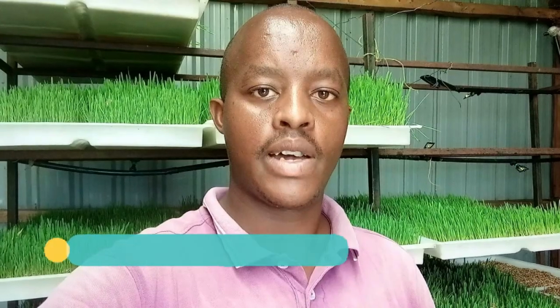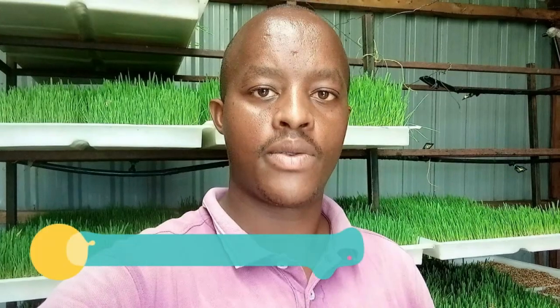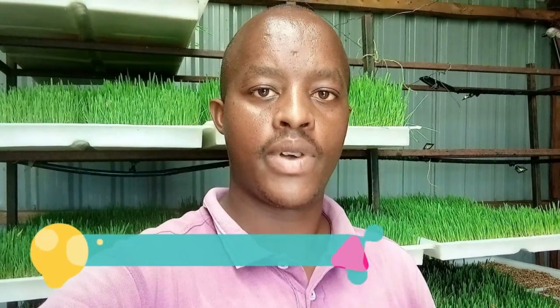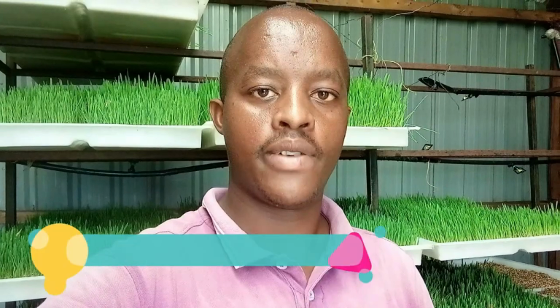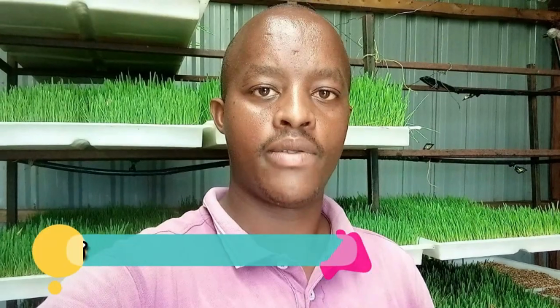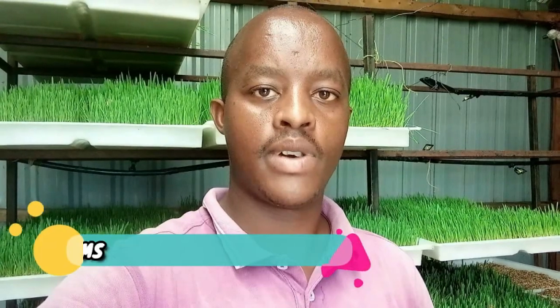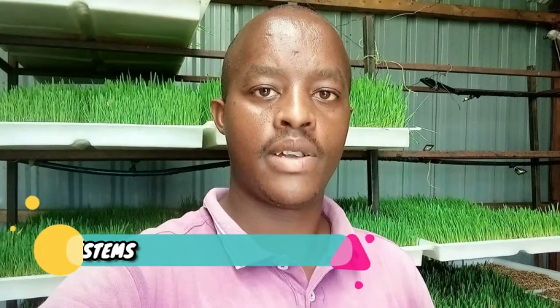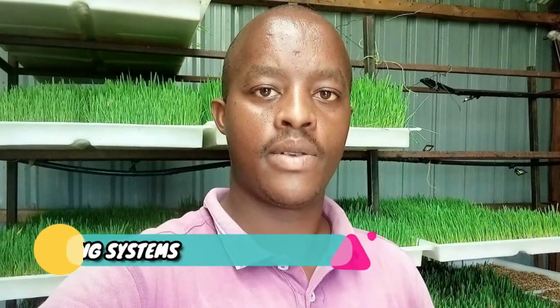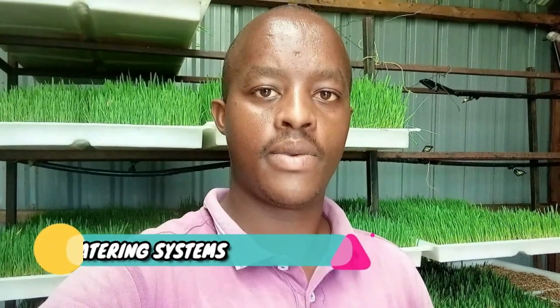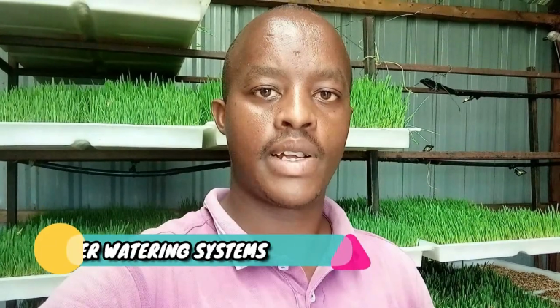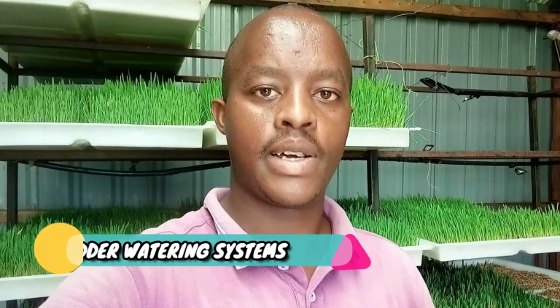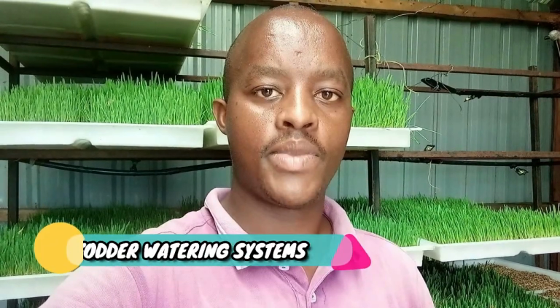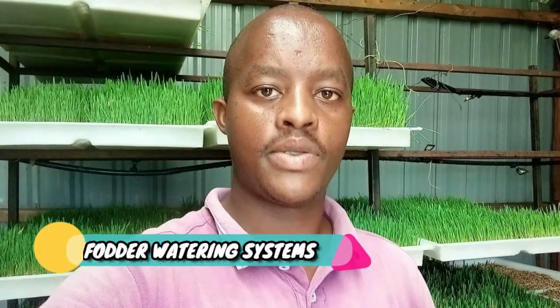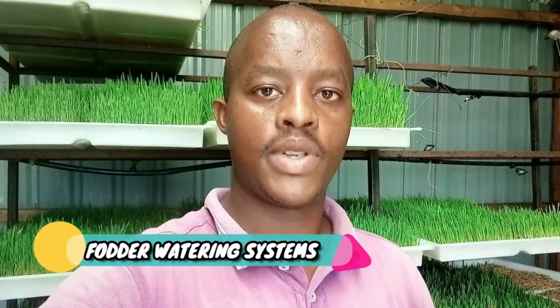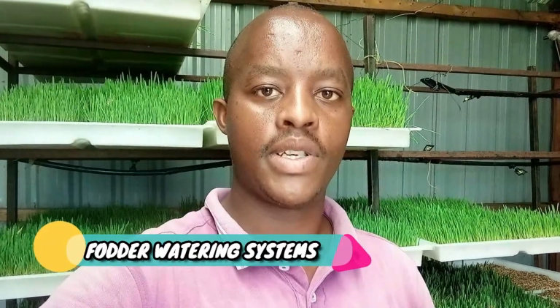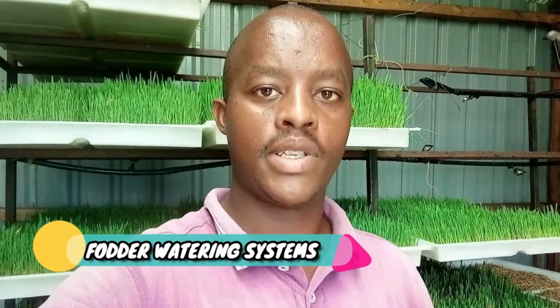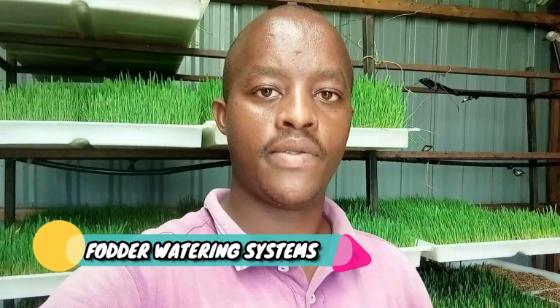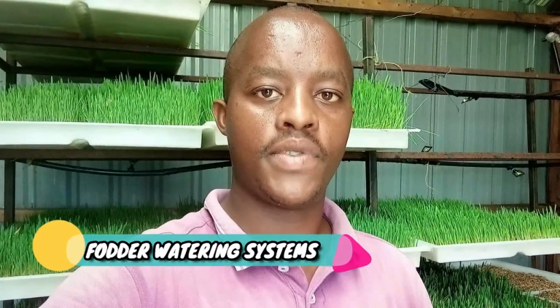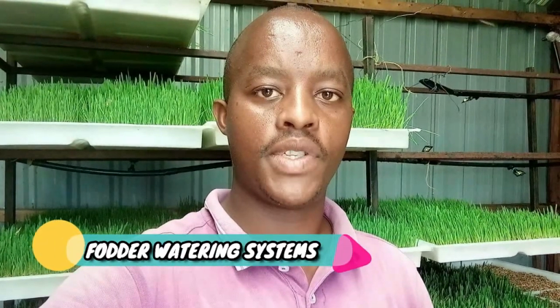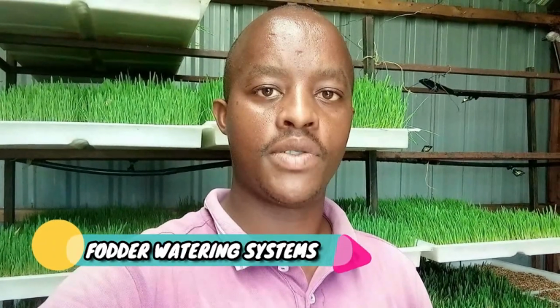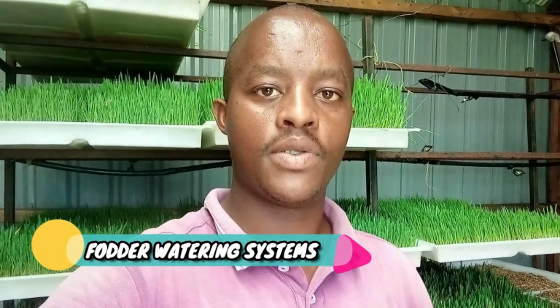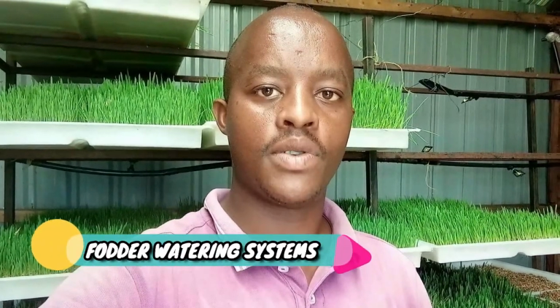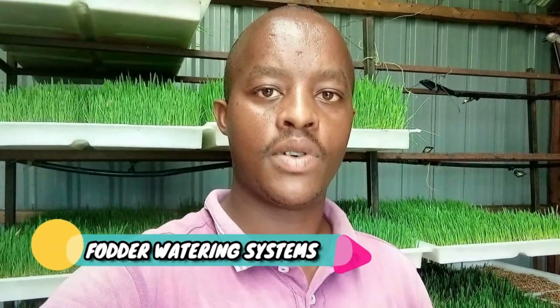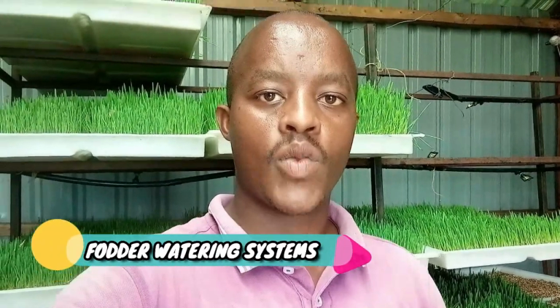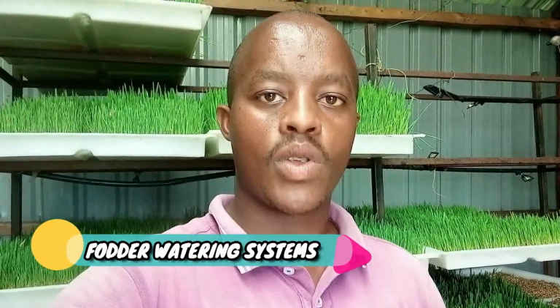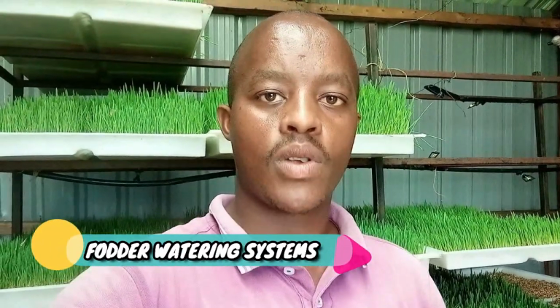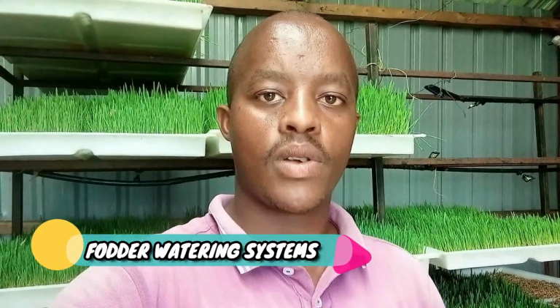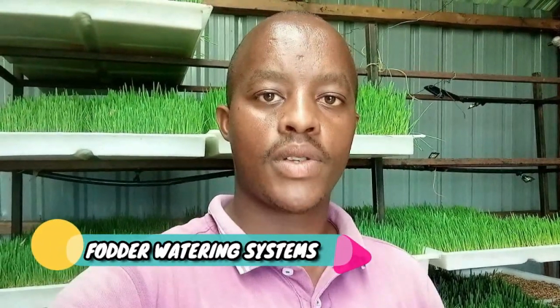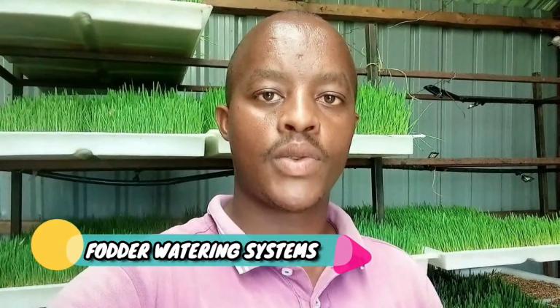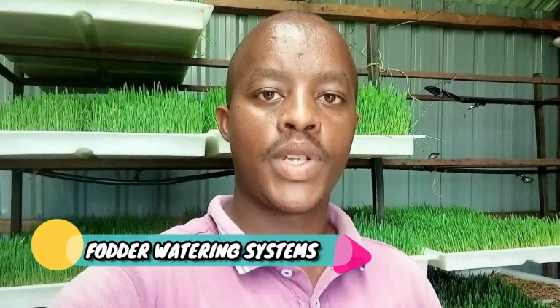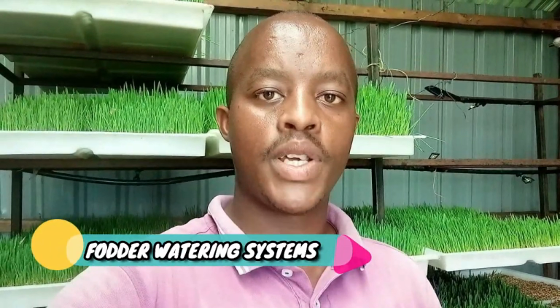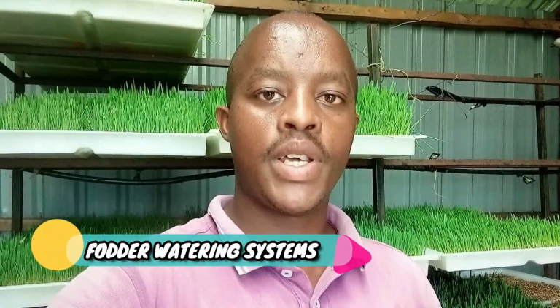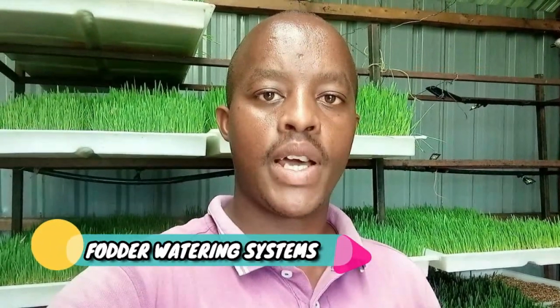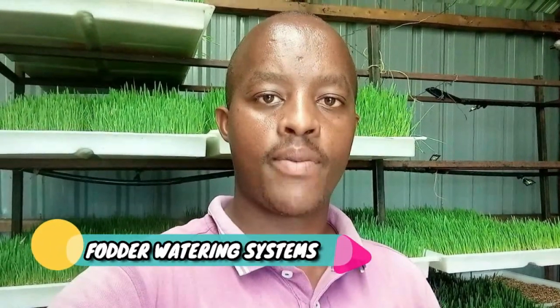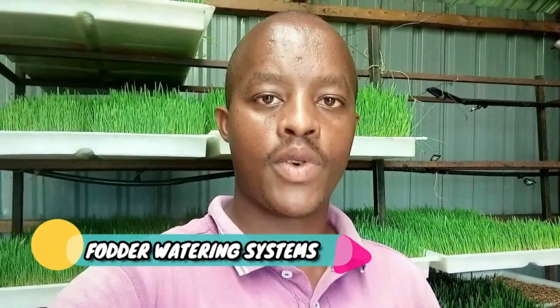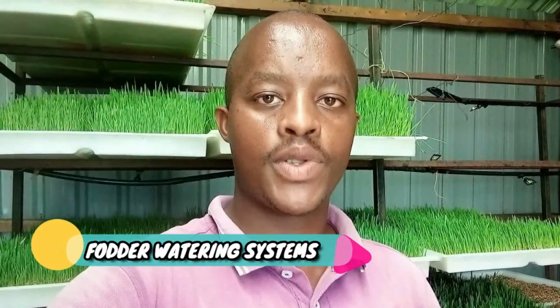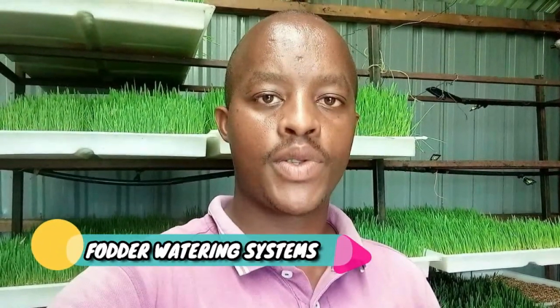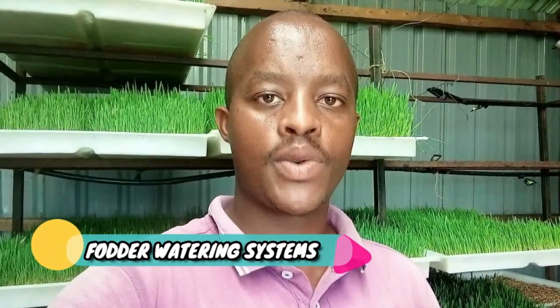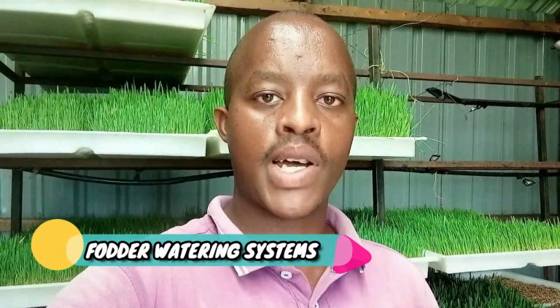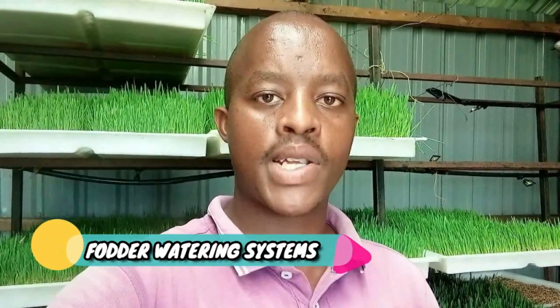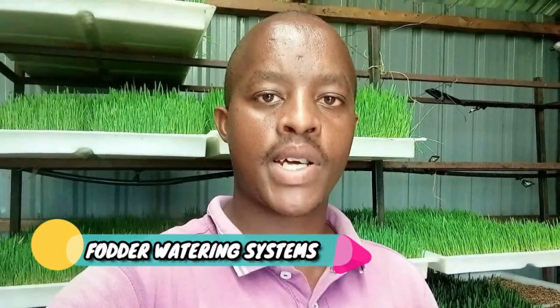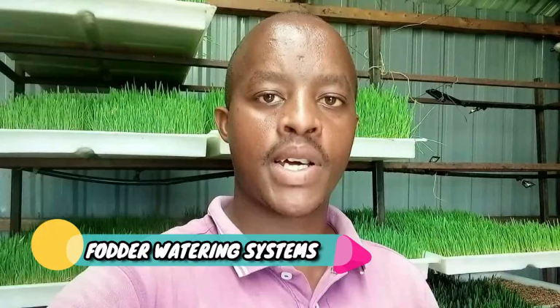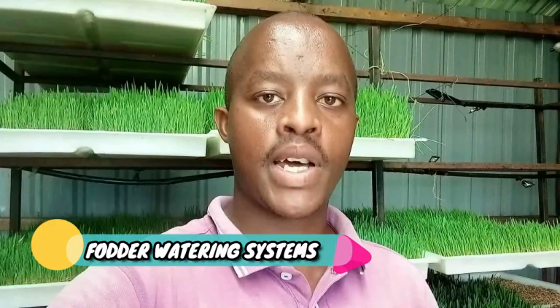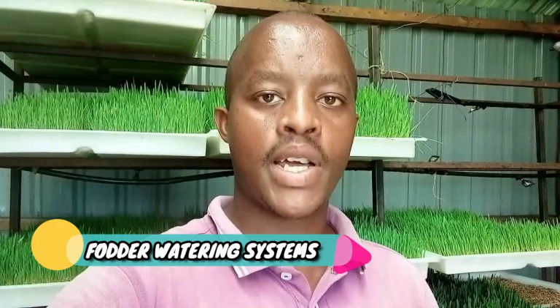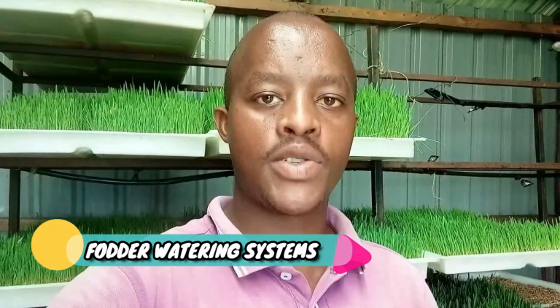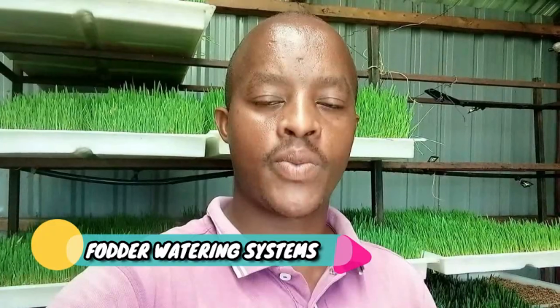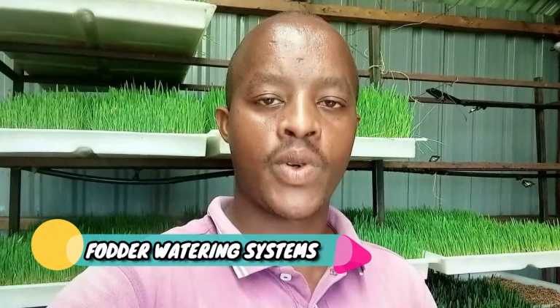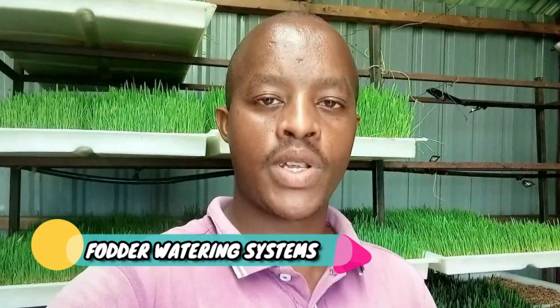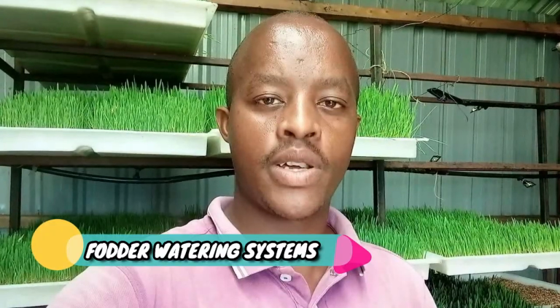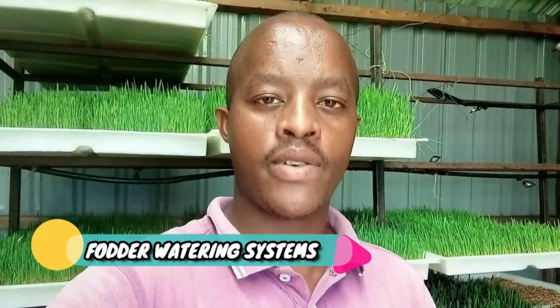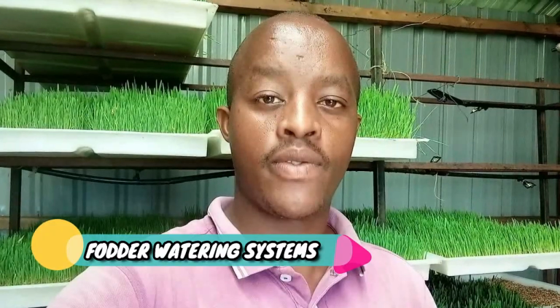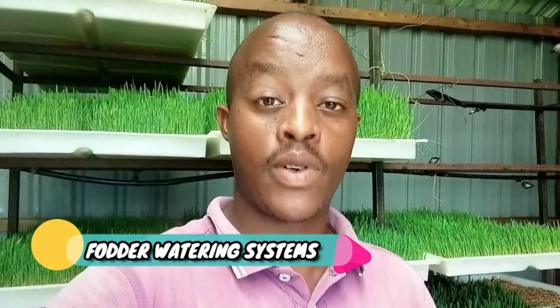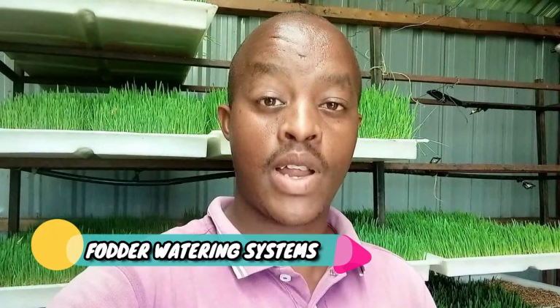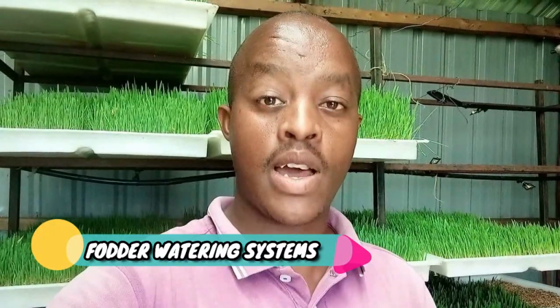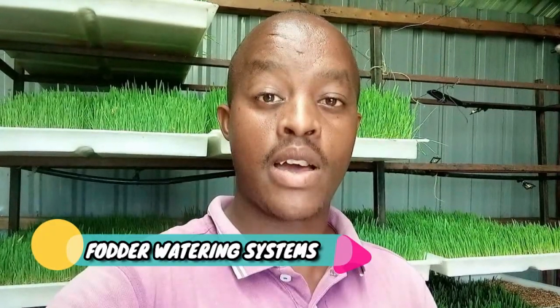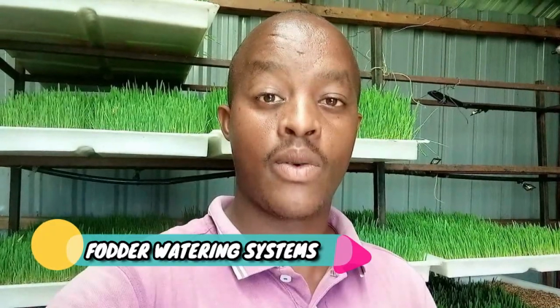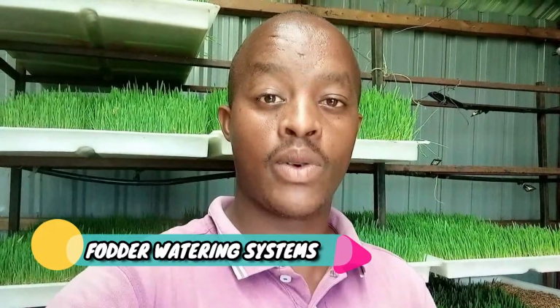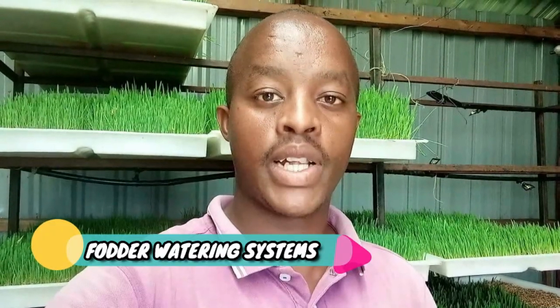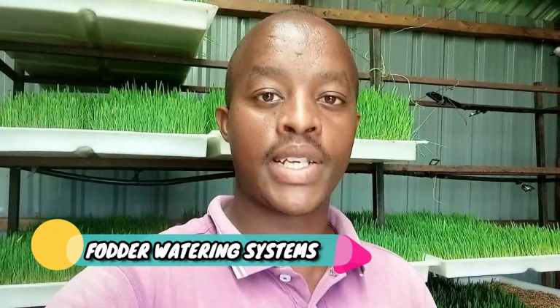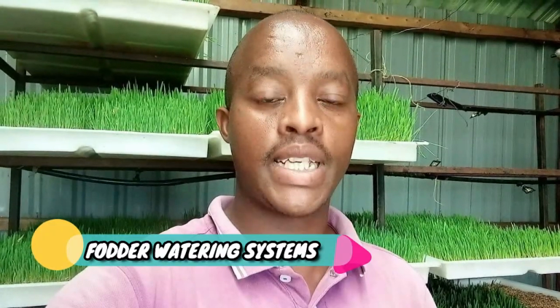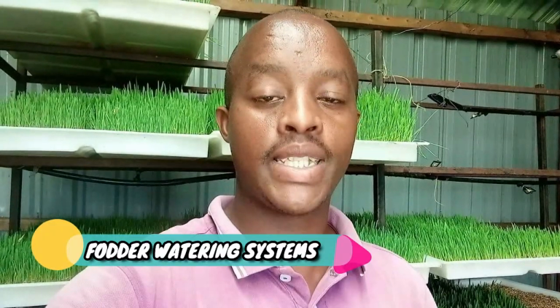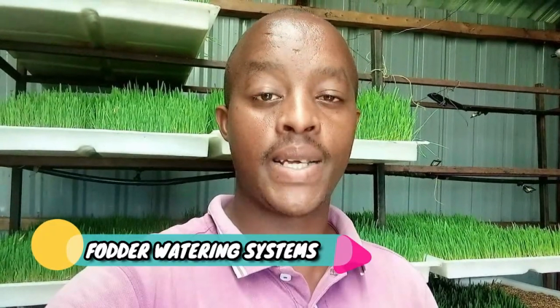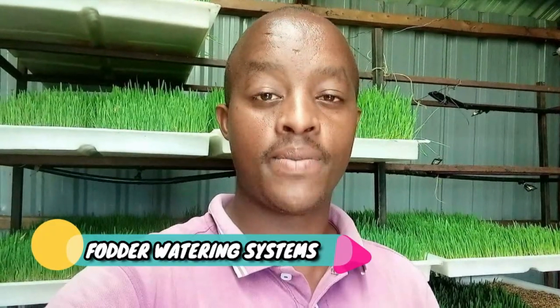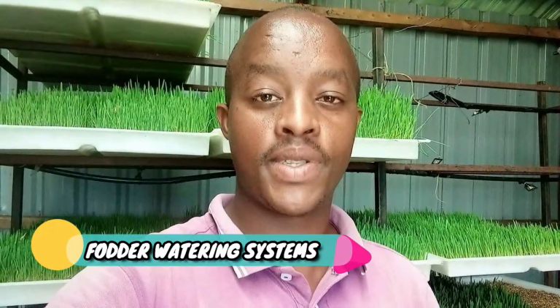Hello everyone, welcome in today's video. Today I'm going to look at hydroponic fodder watering systems.